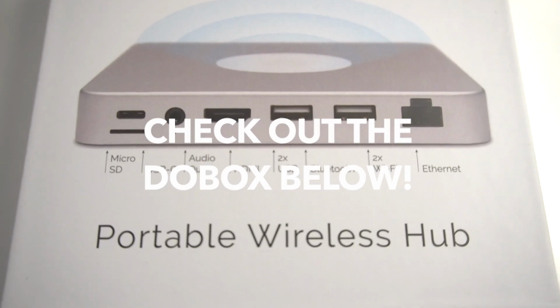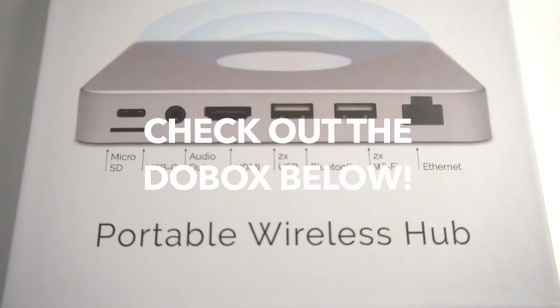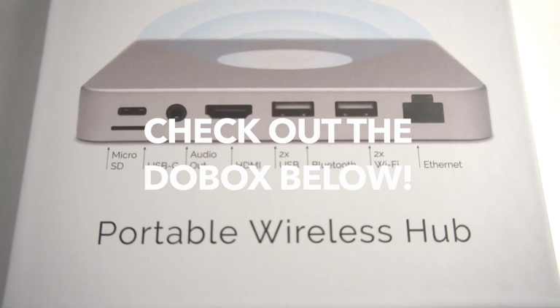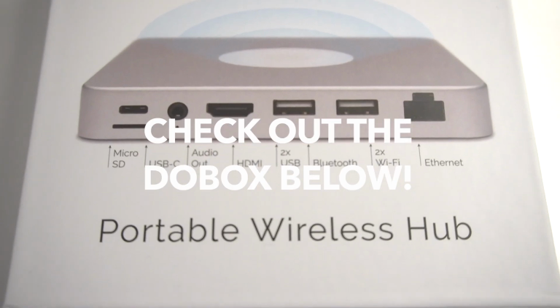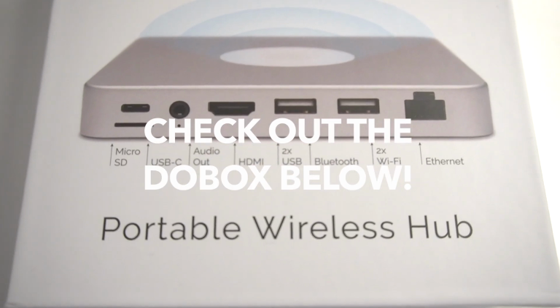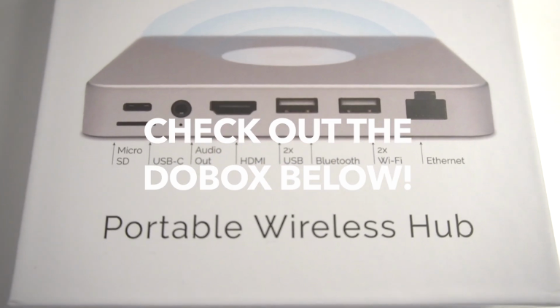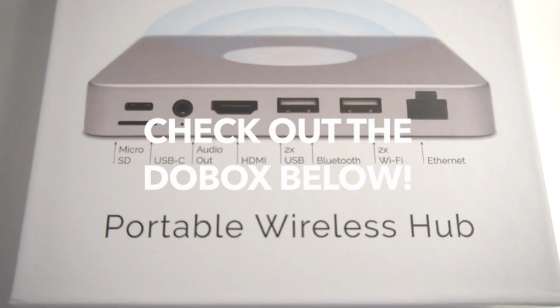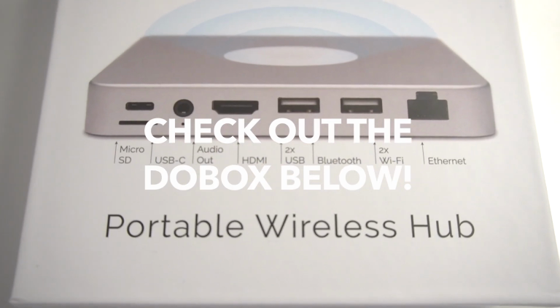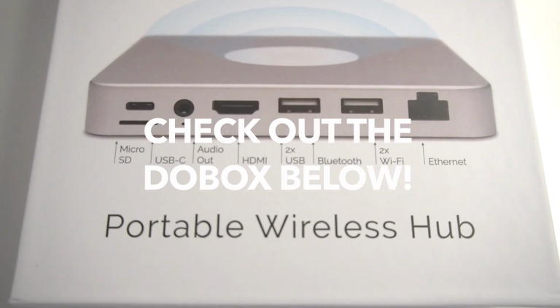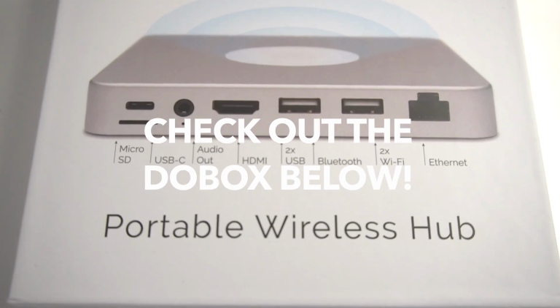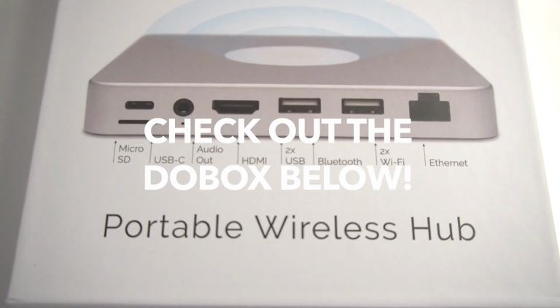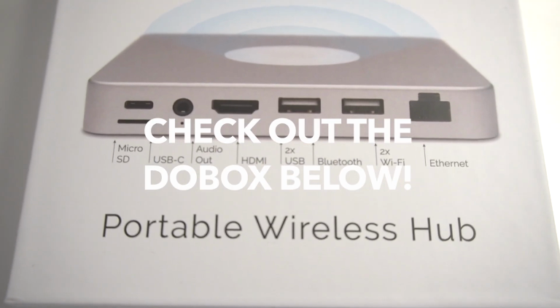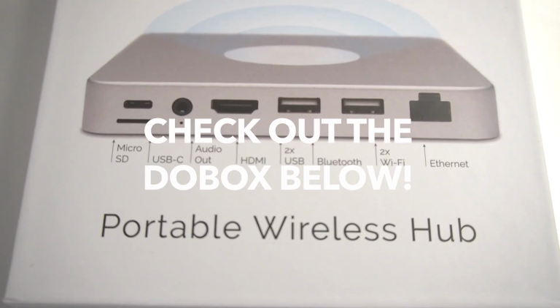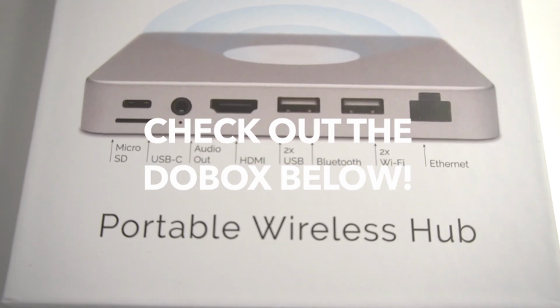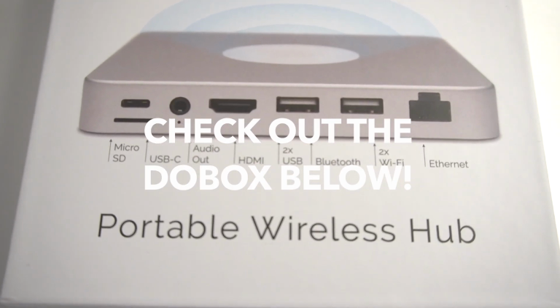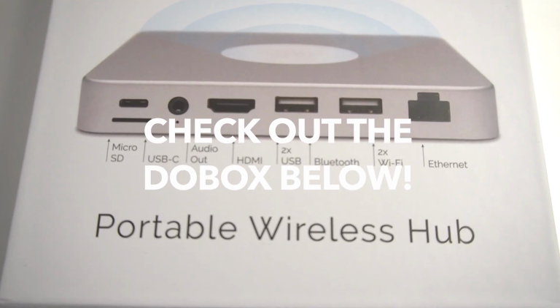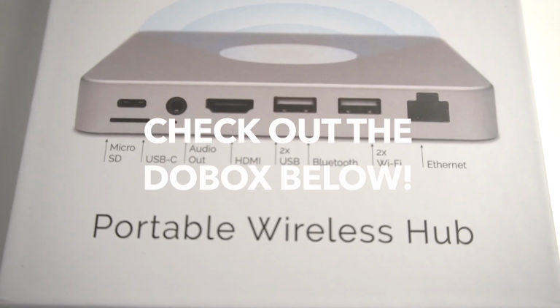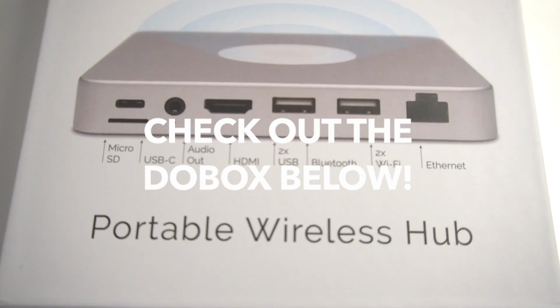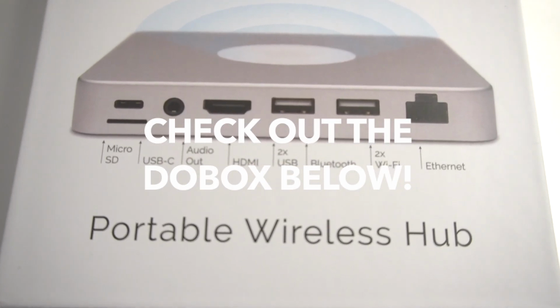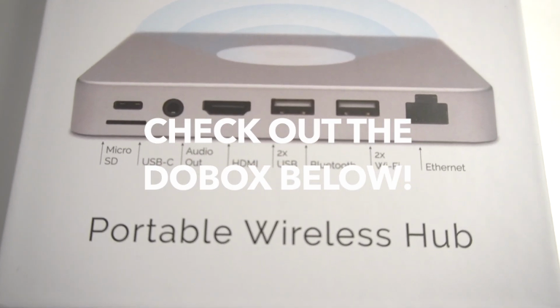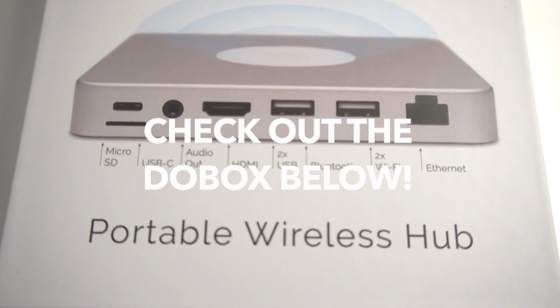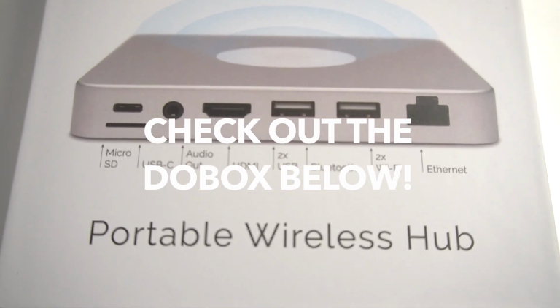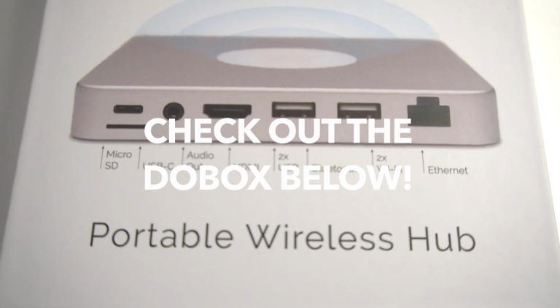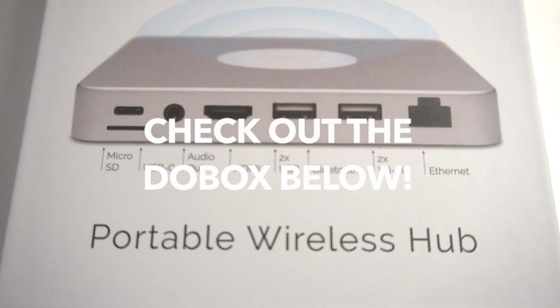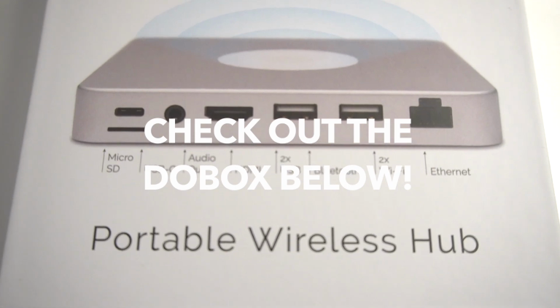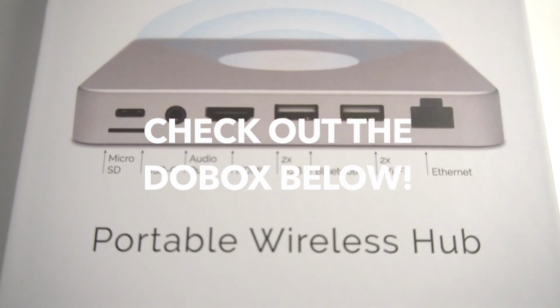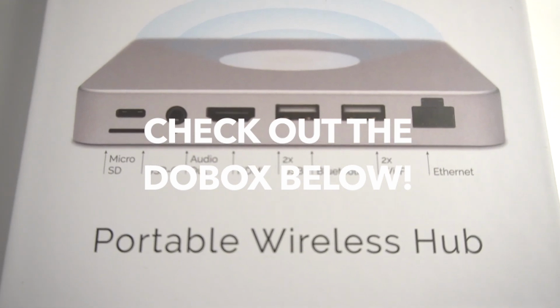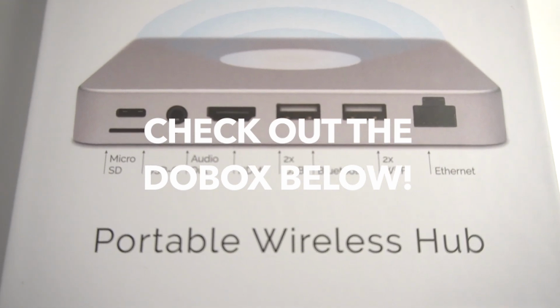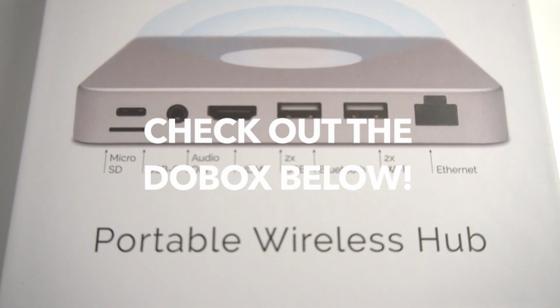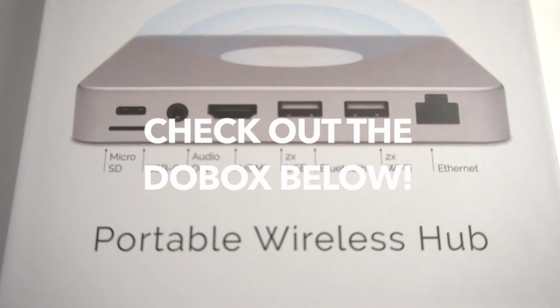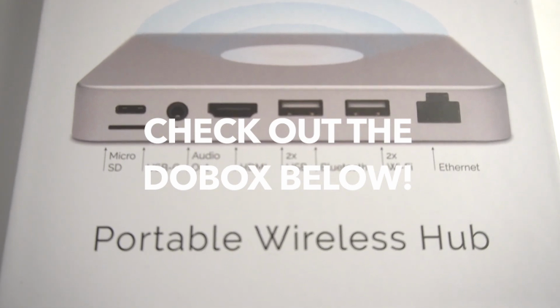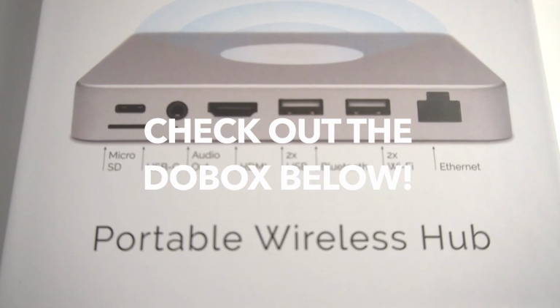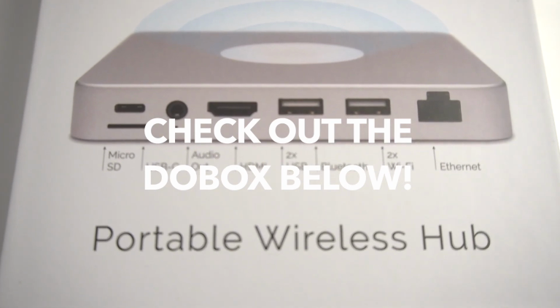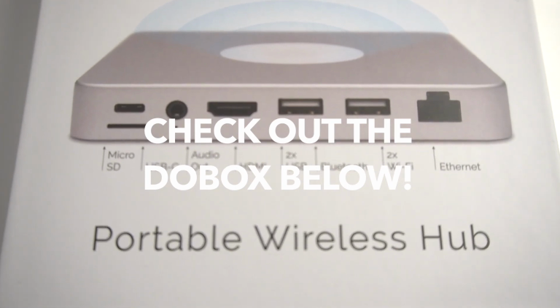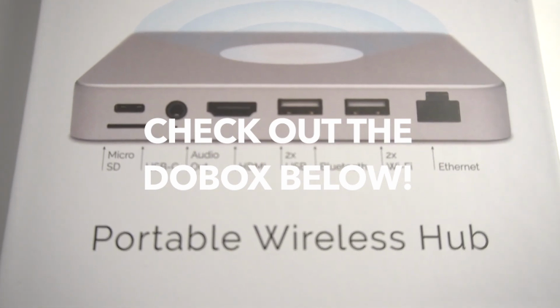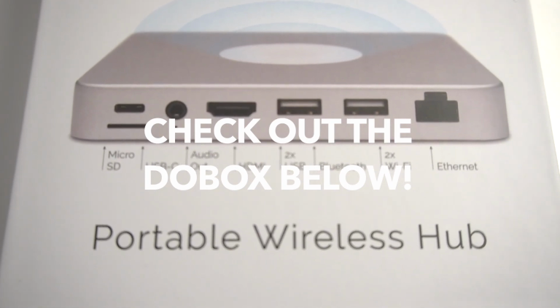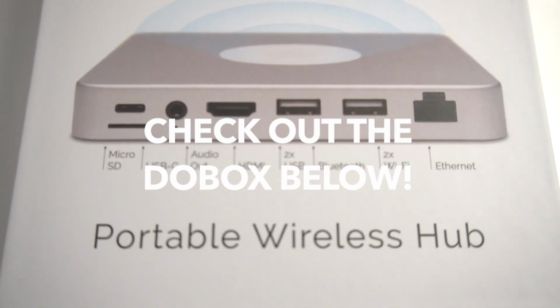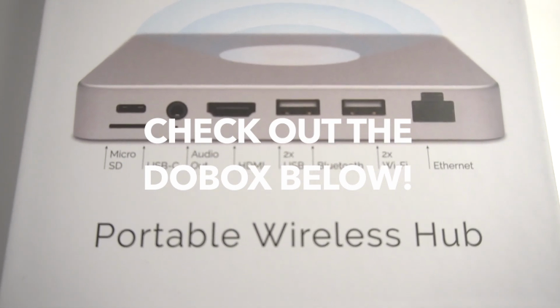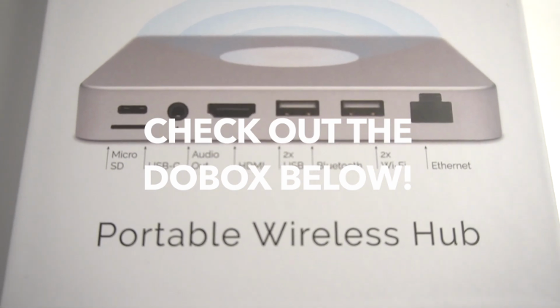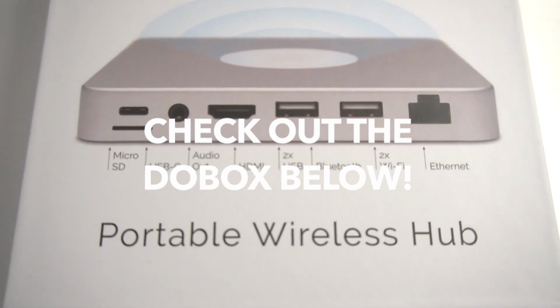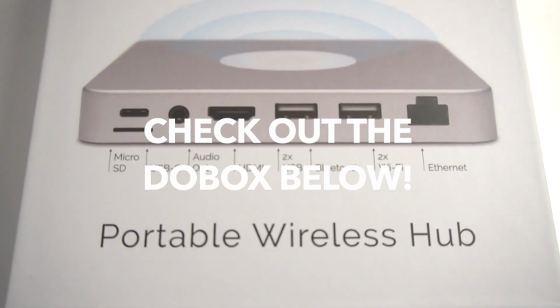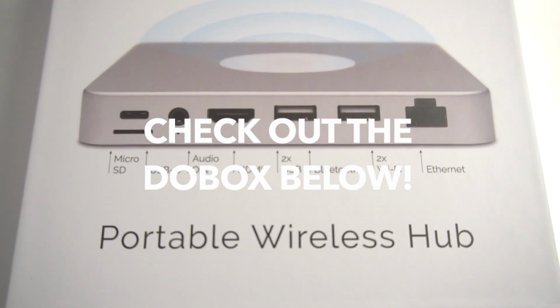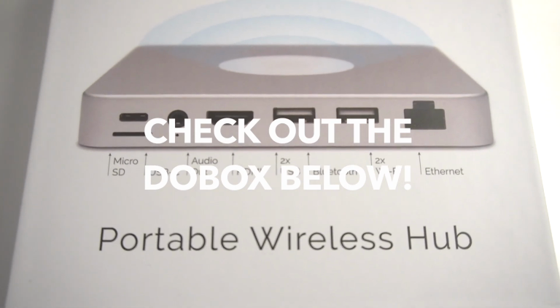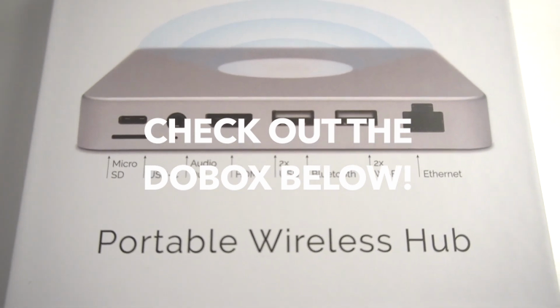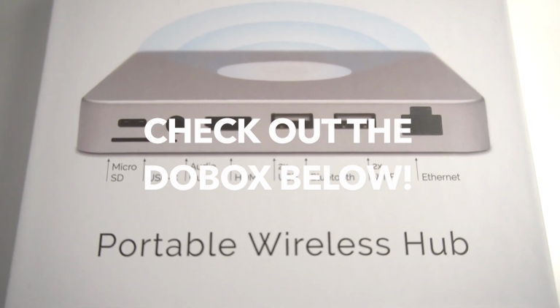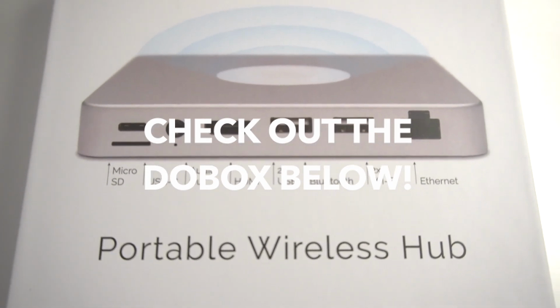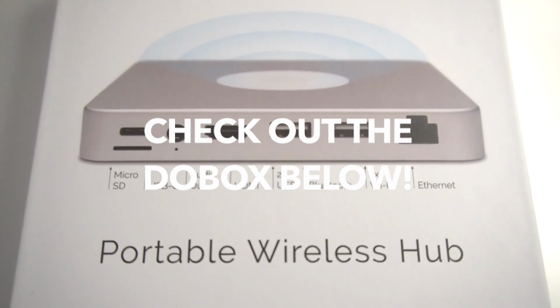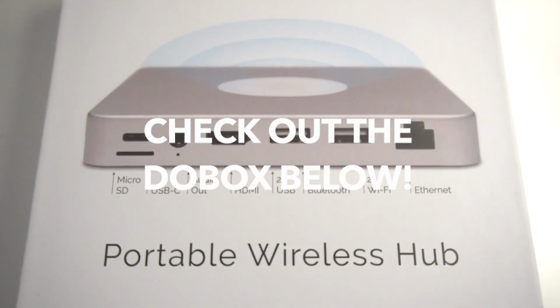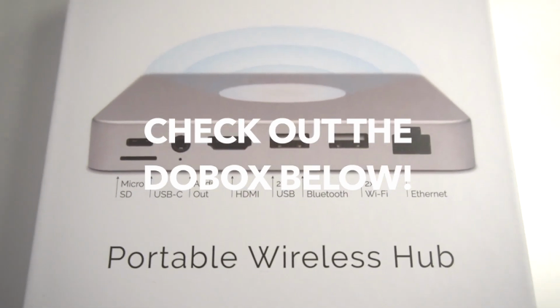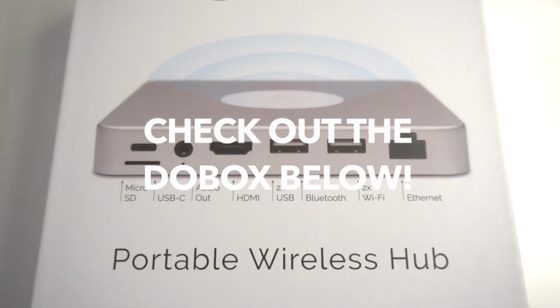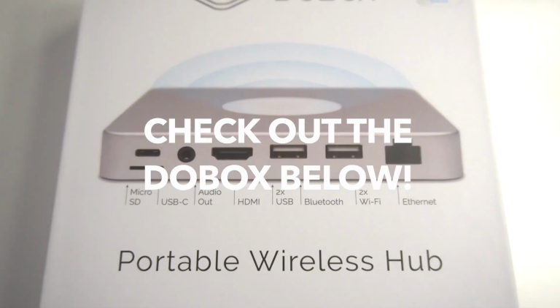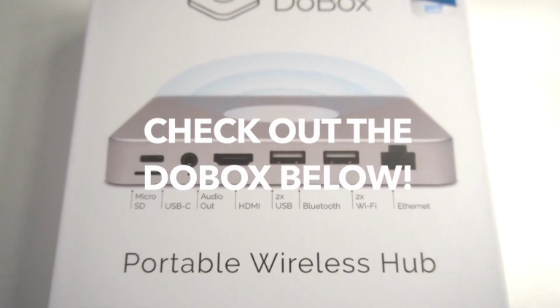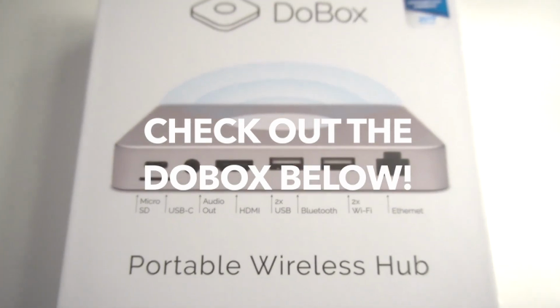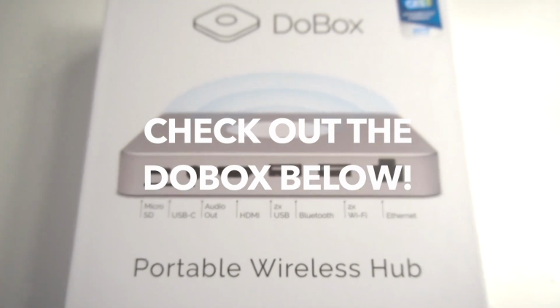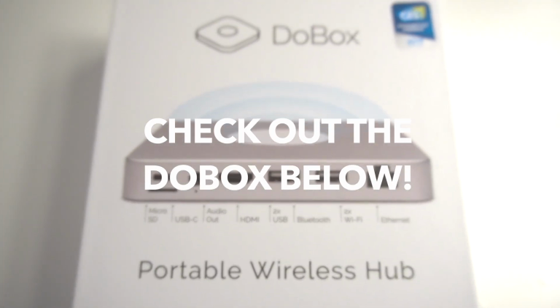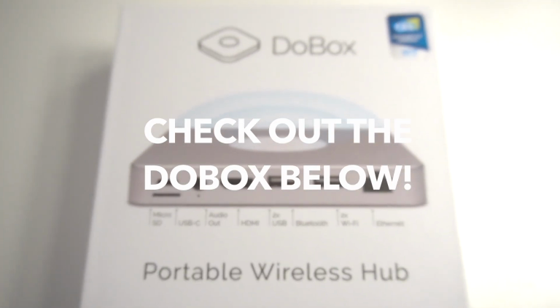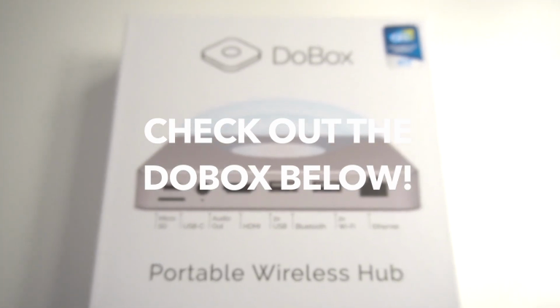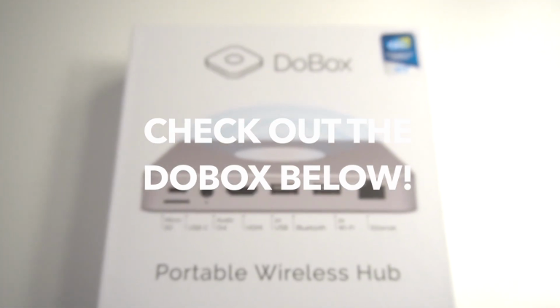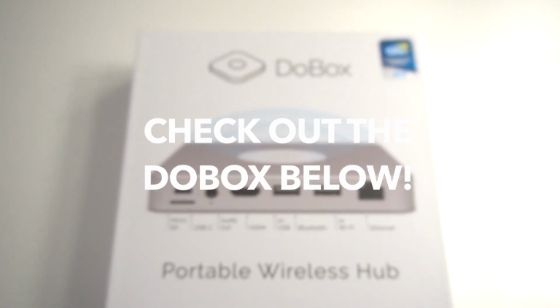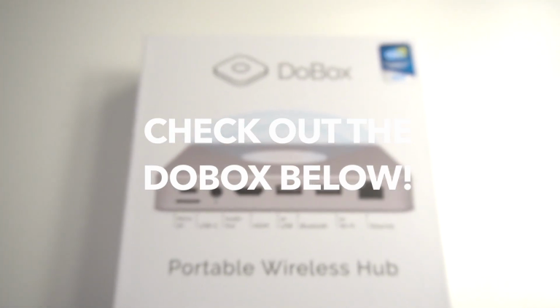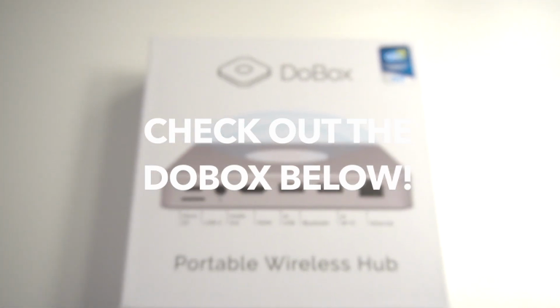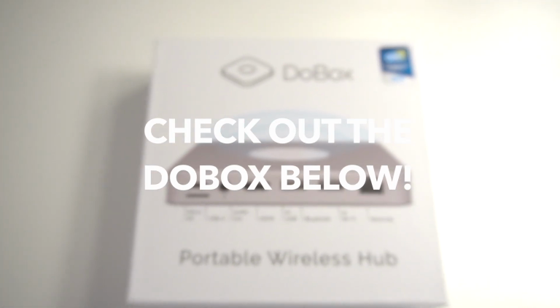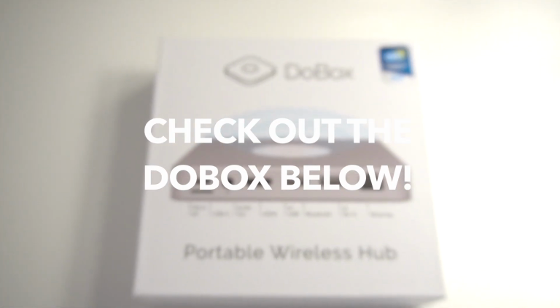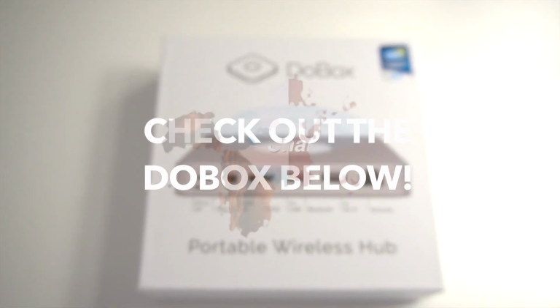So if you guys want to check out the Dubox, I'm going to be leaving a link in my description box for you guys to see. And yeah, without further ado, let's get started with the video.